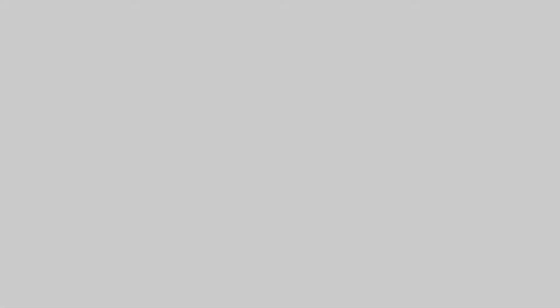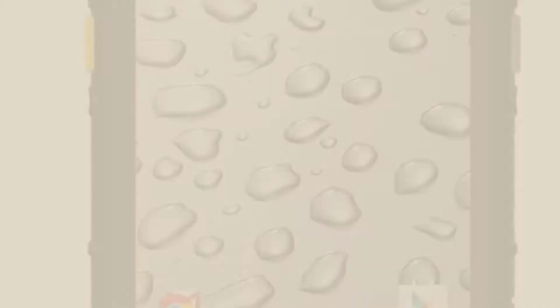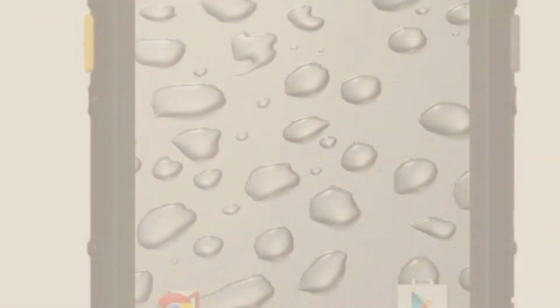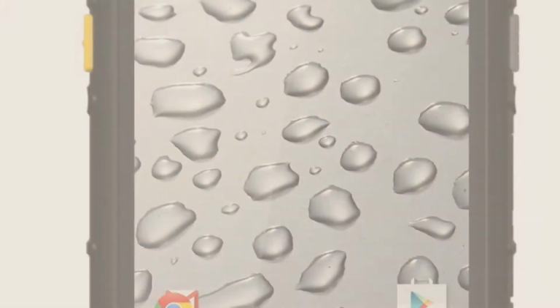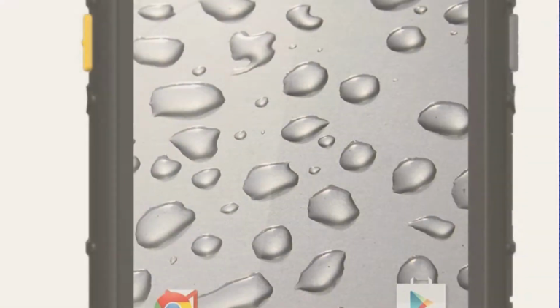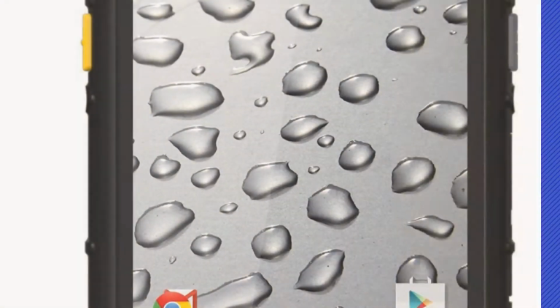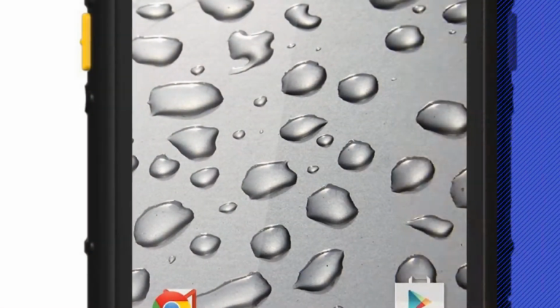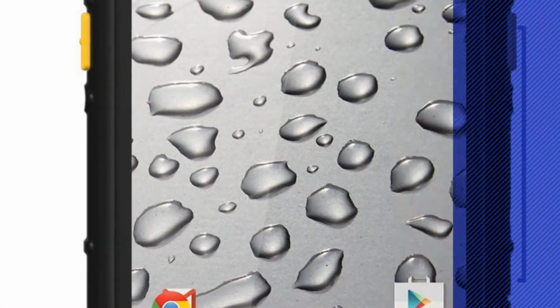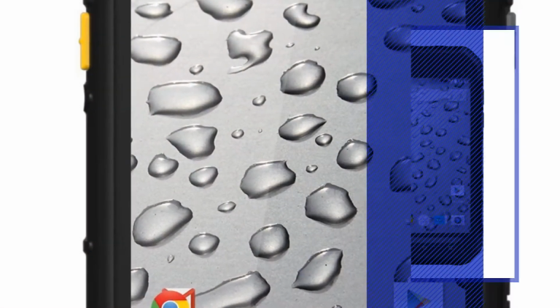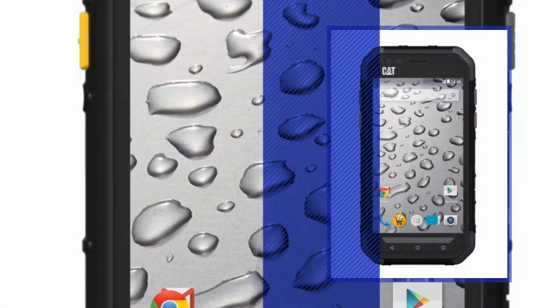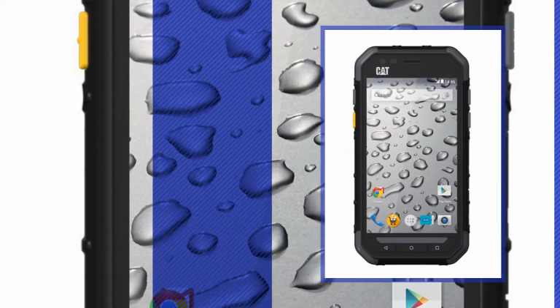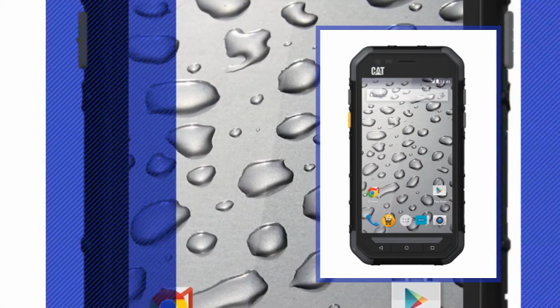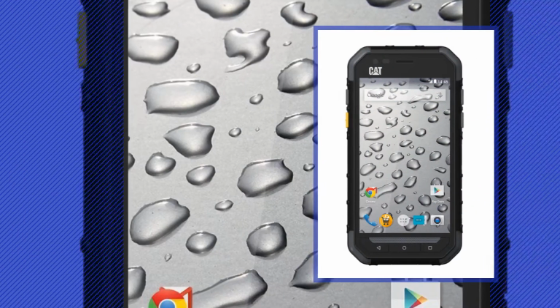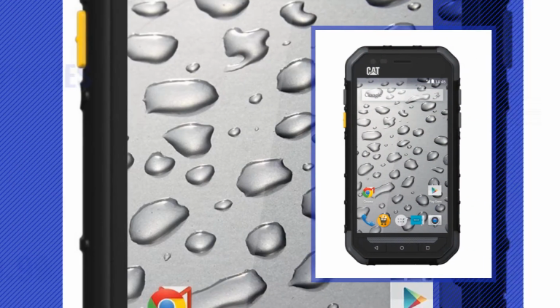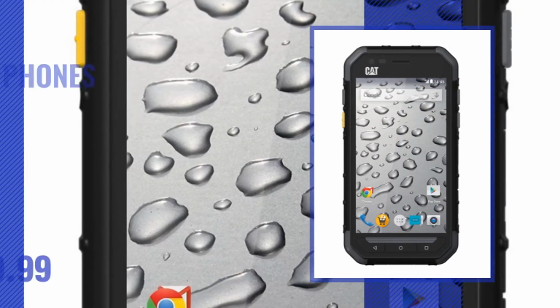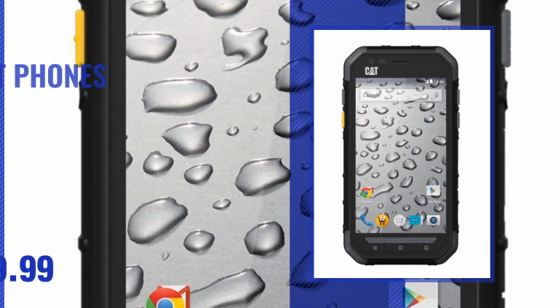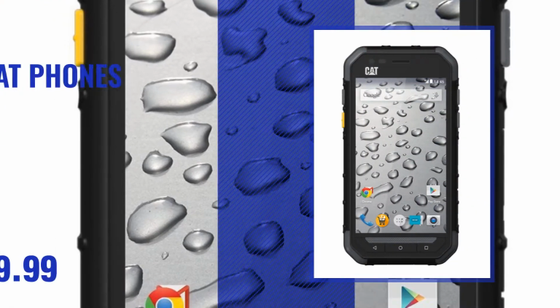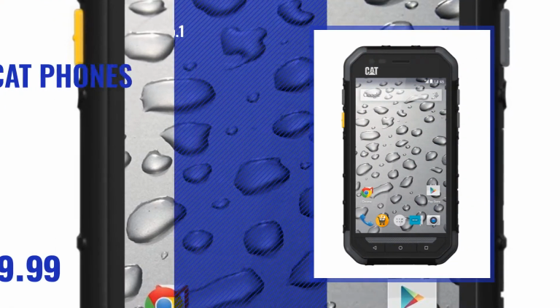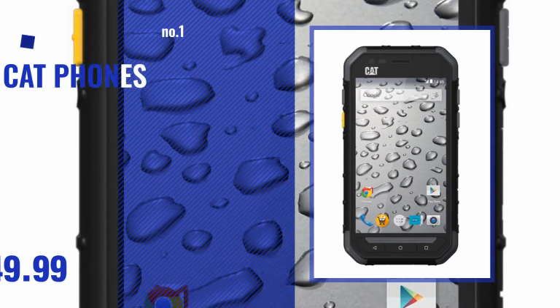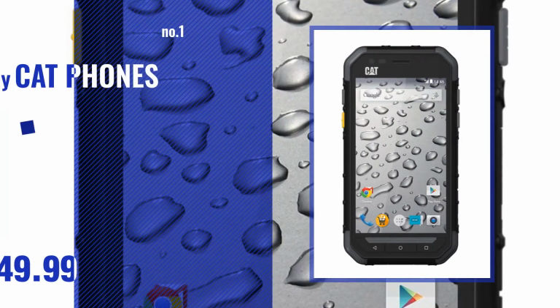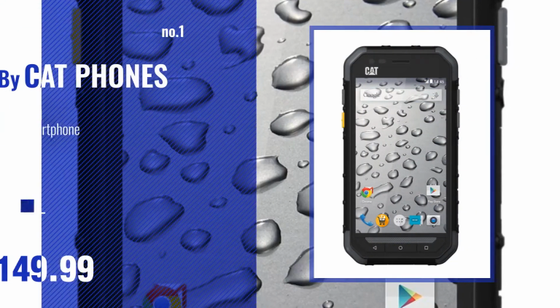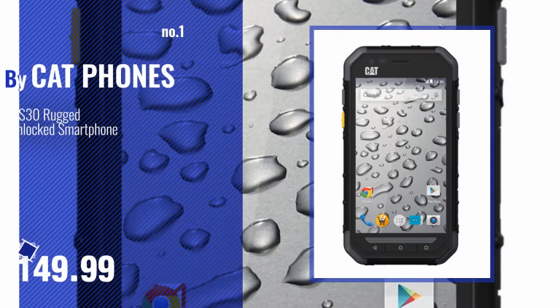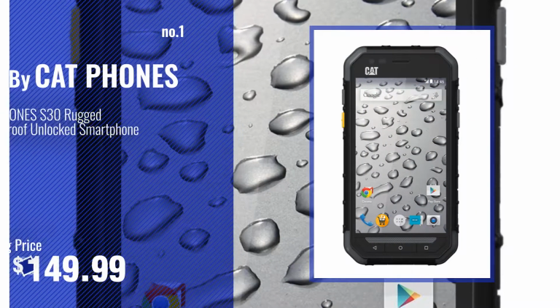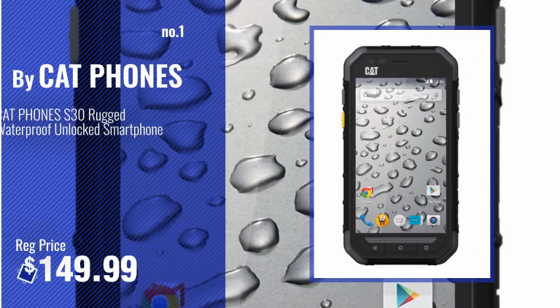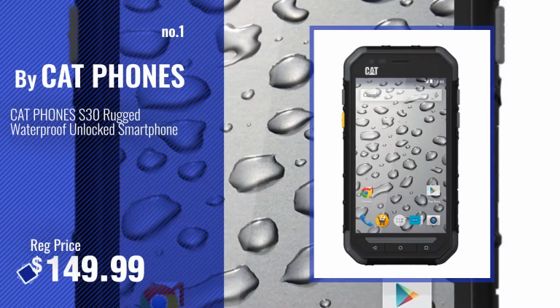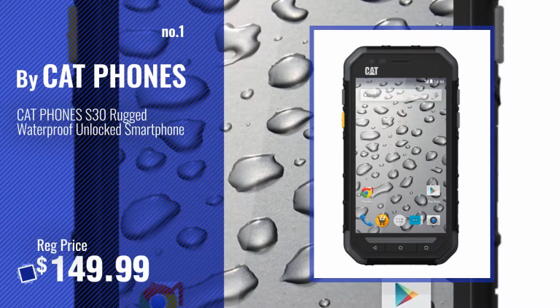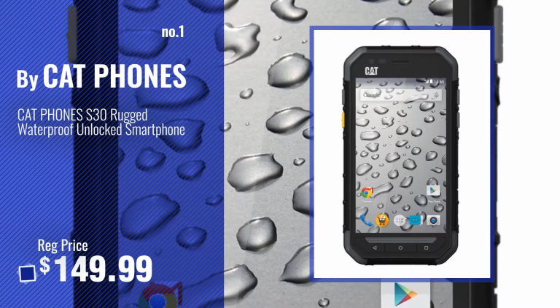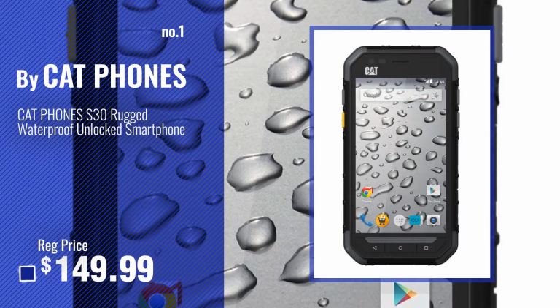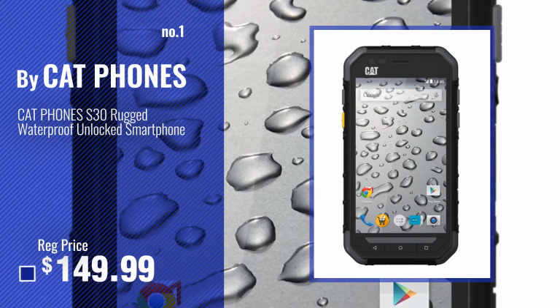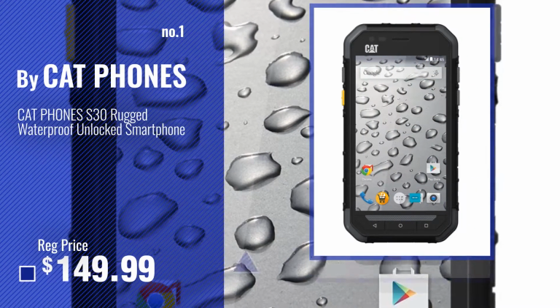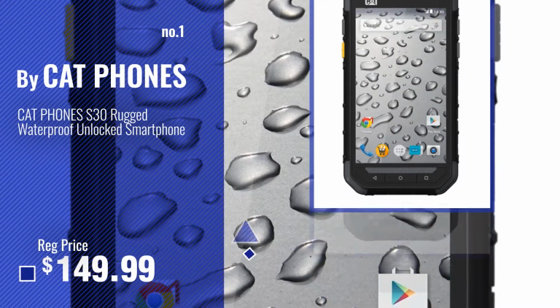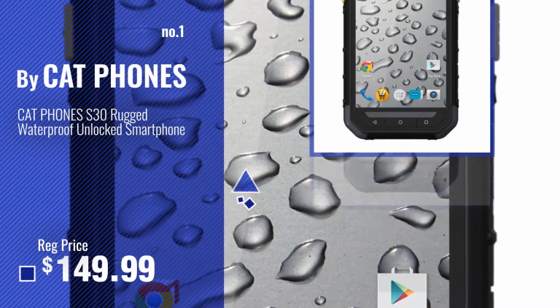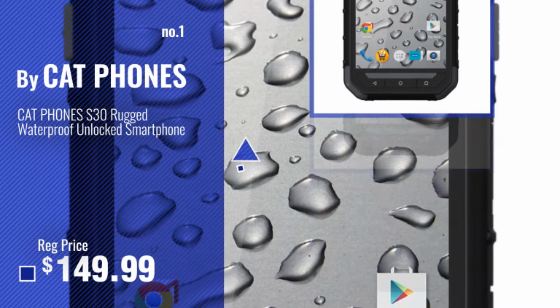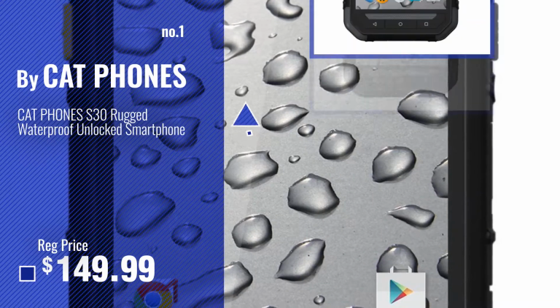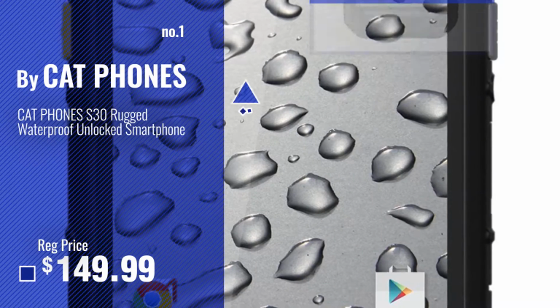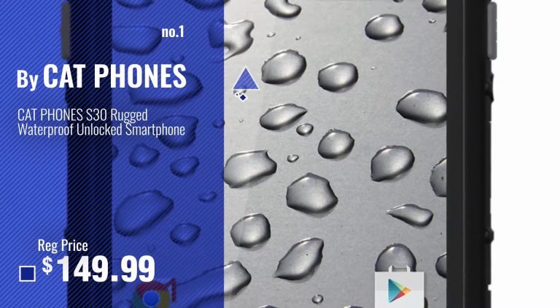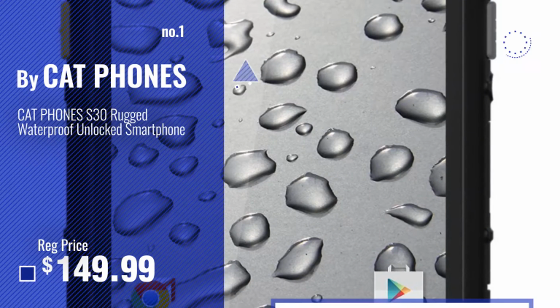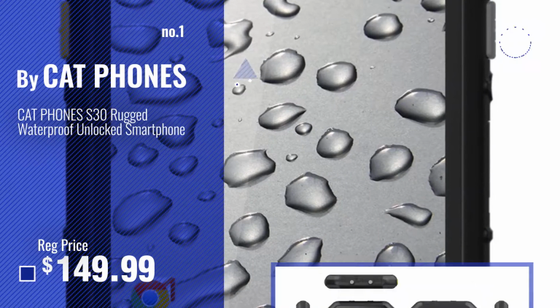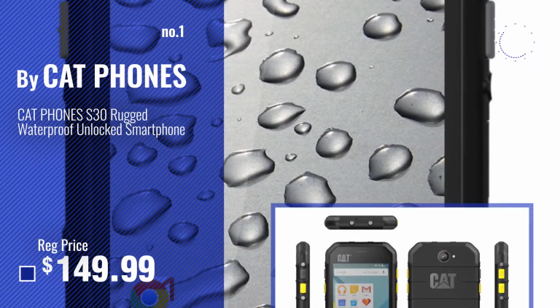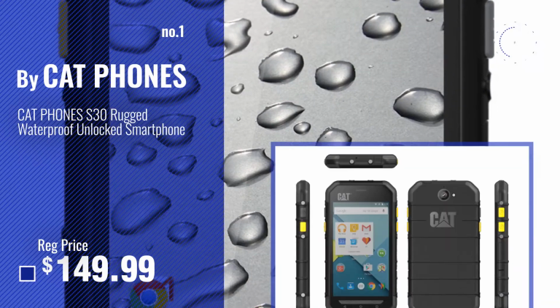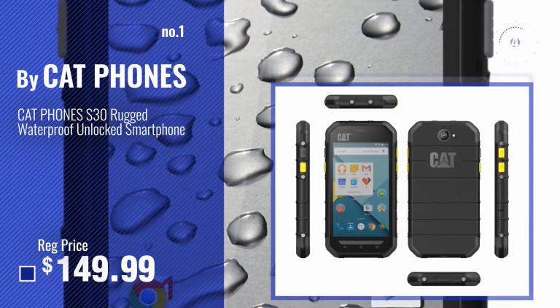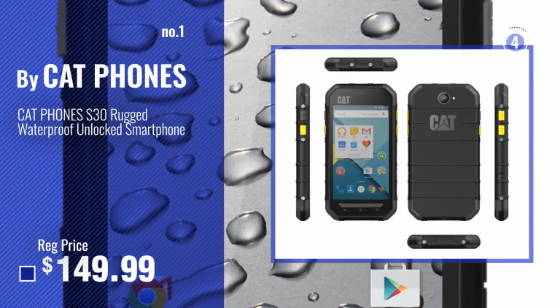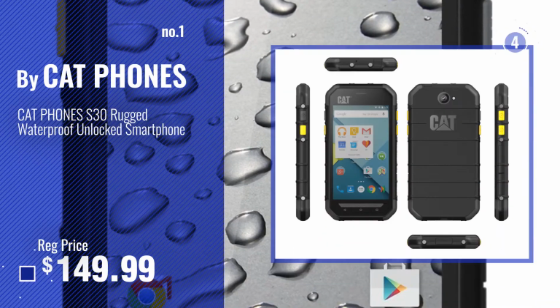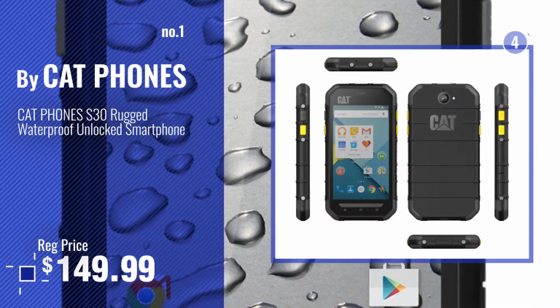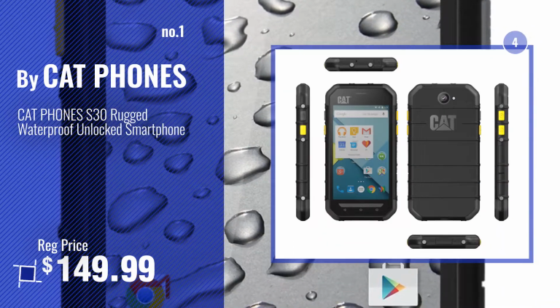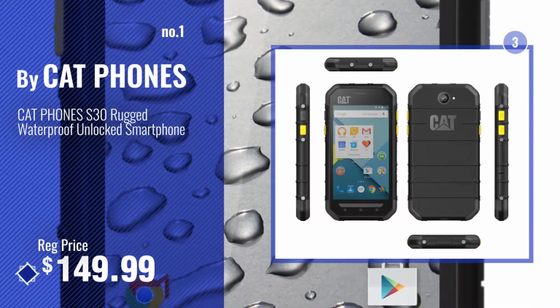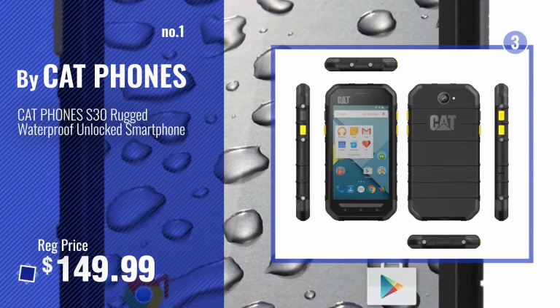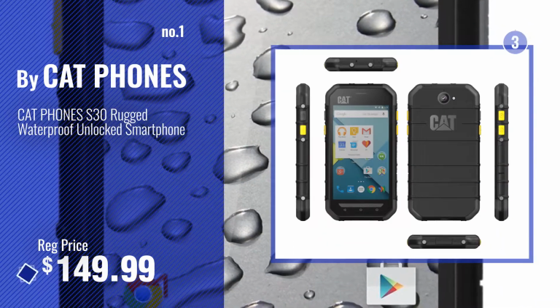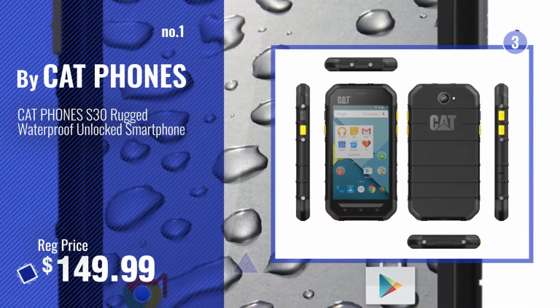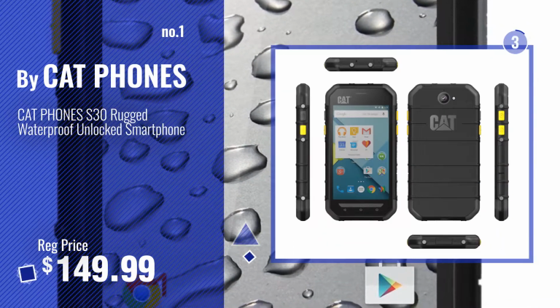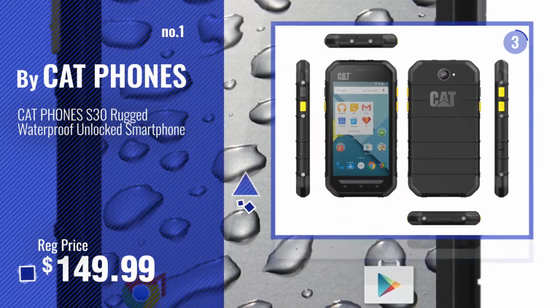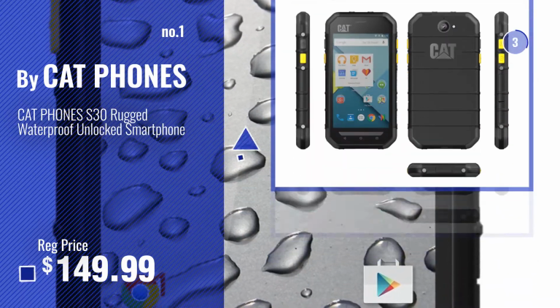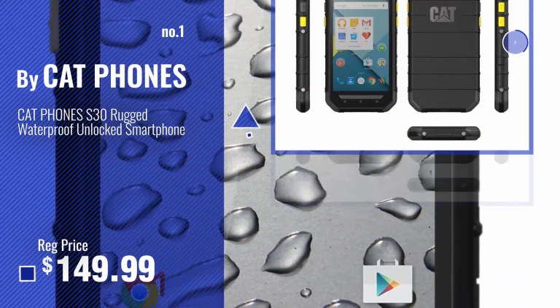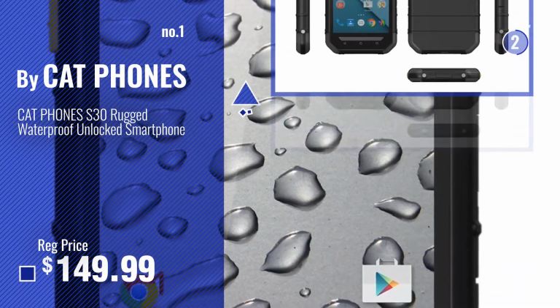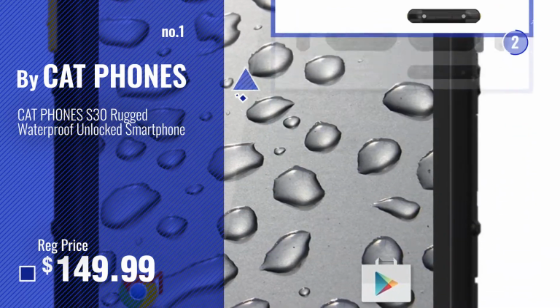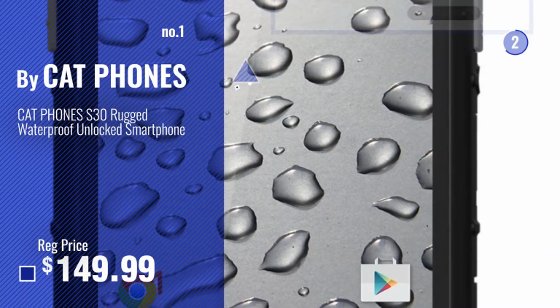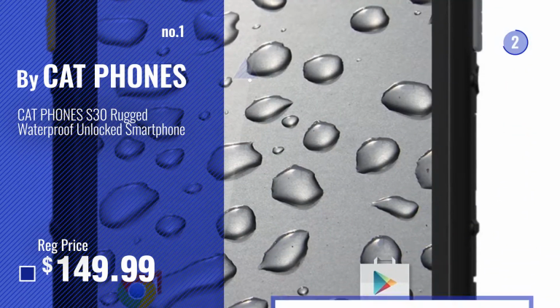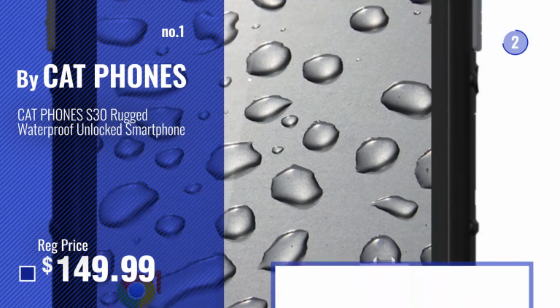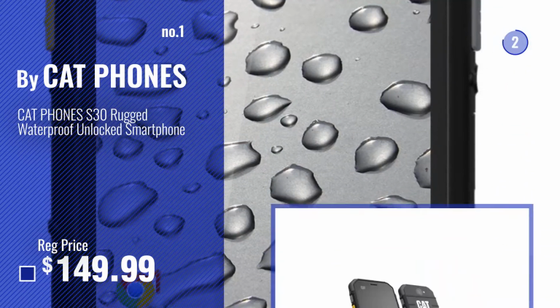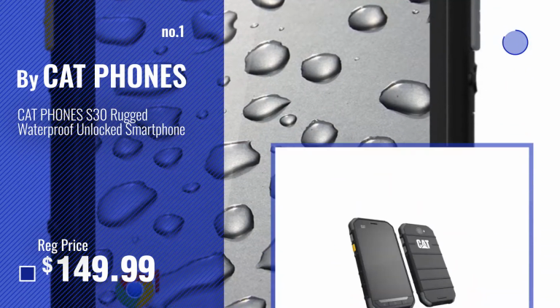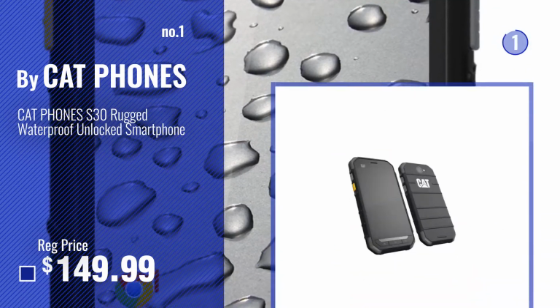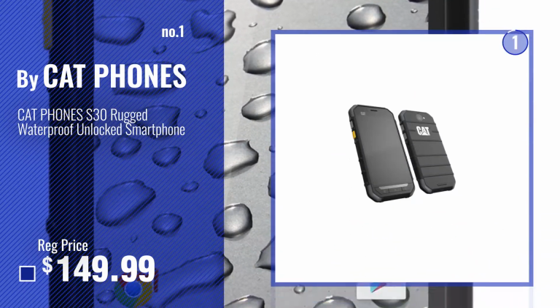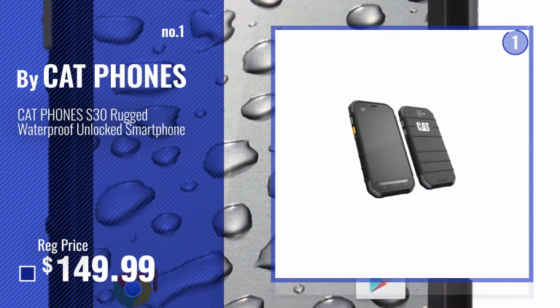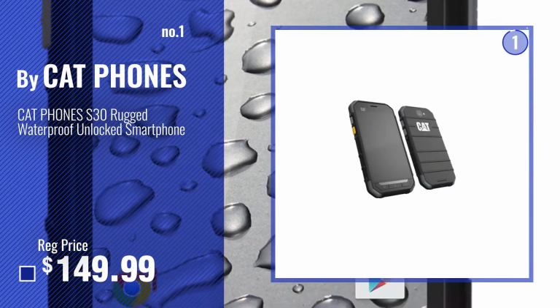Number one: the most popular CAT phone. Watch this video and choose your favorite.